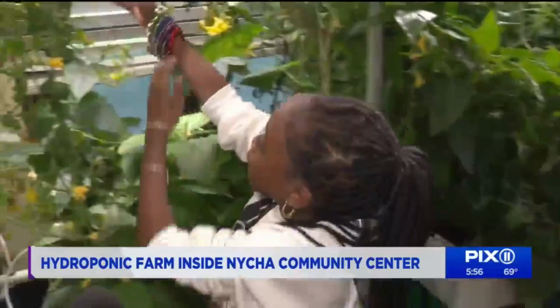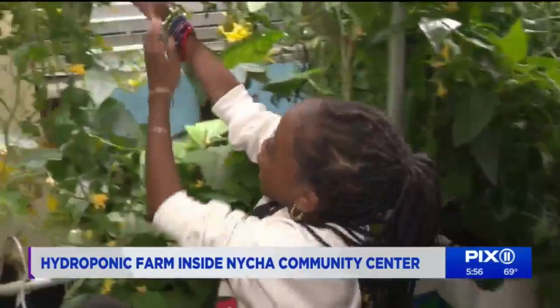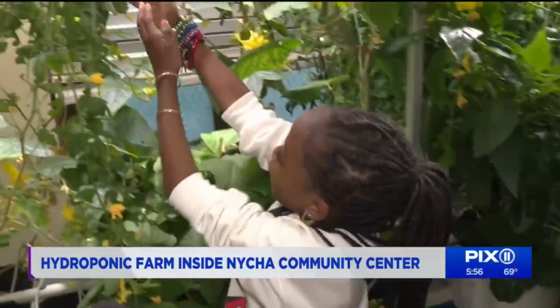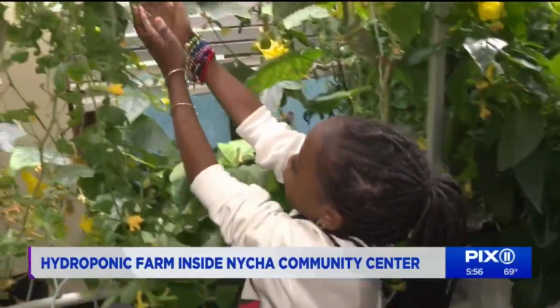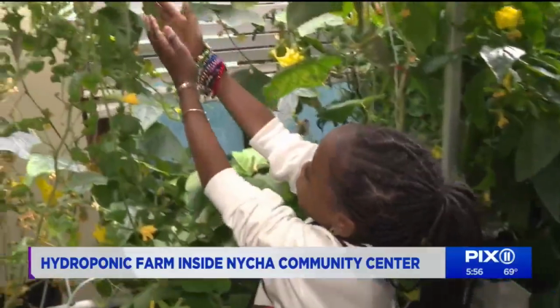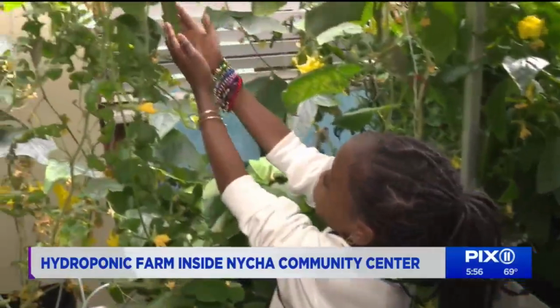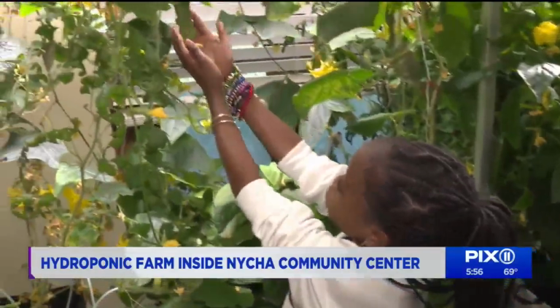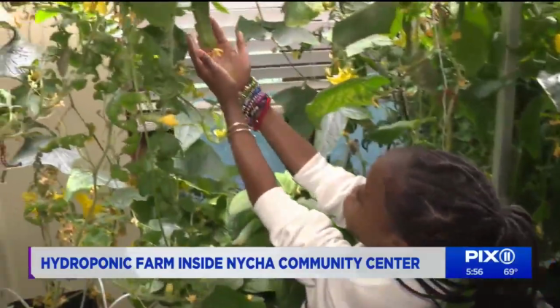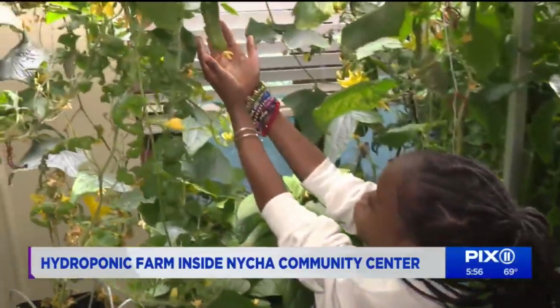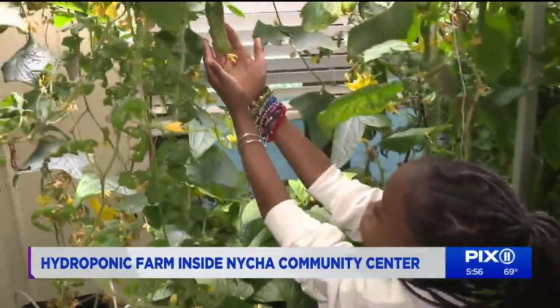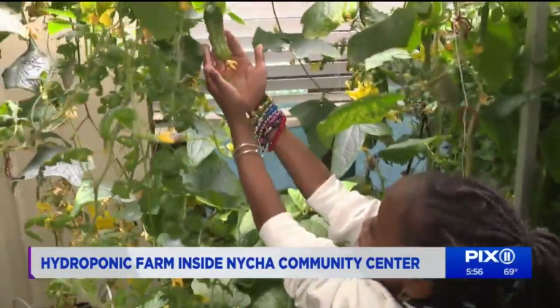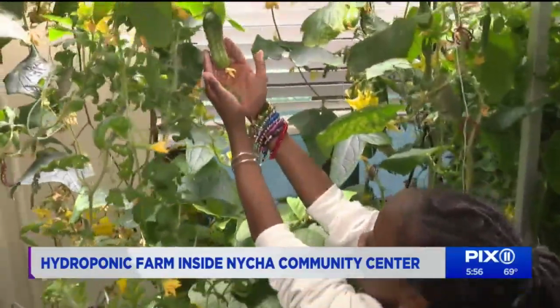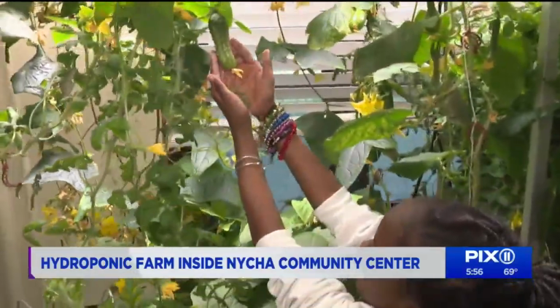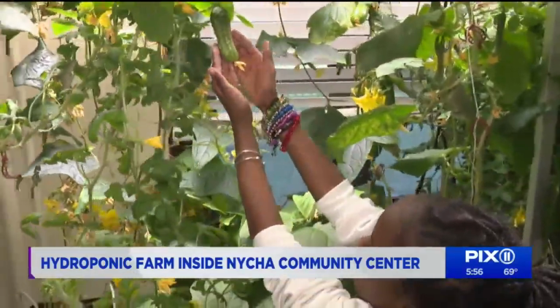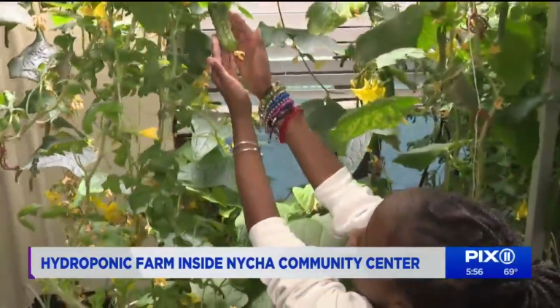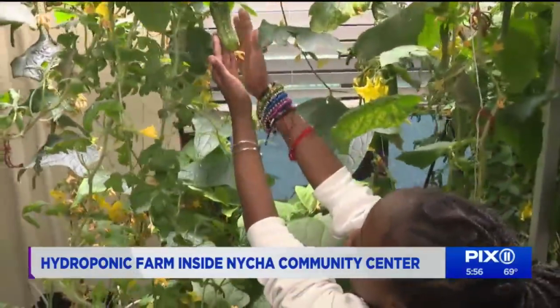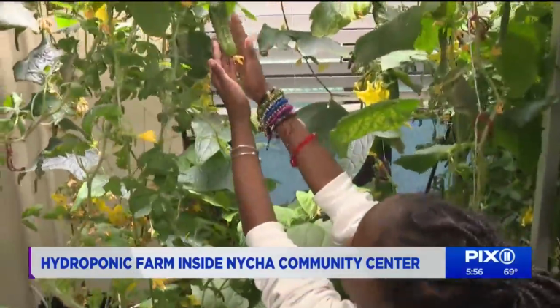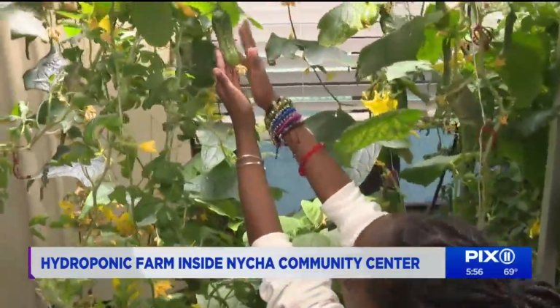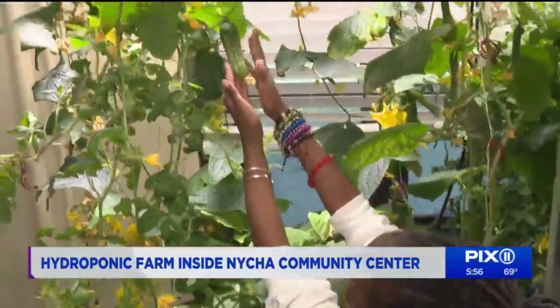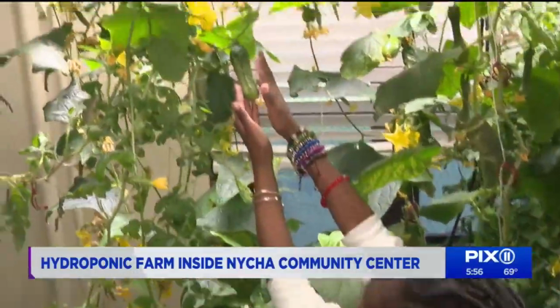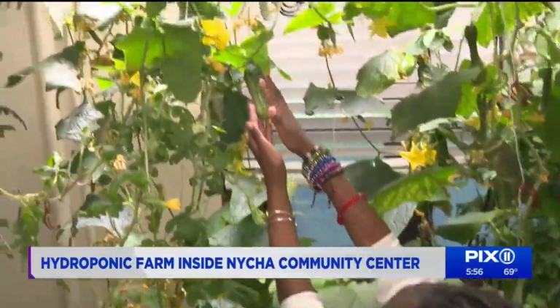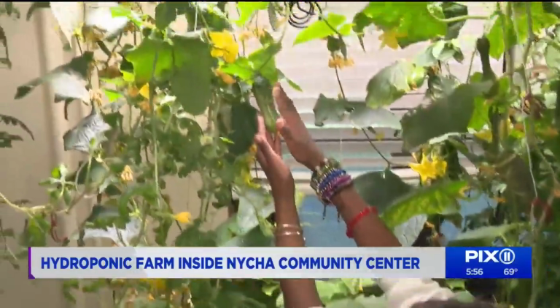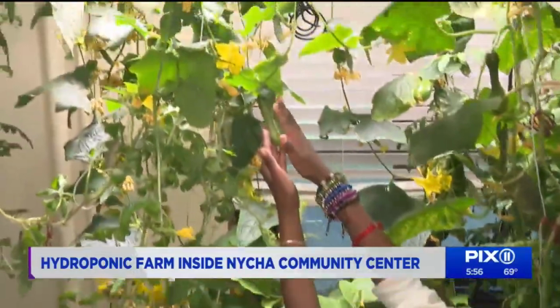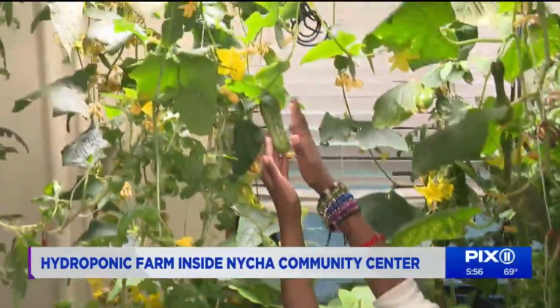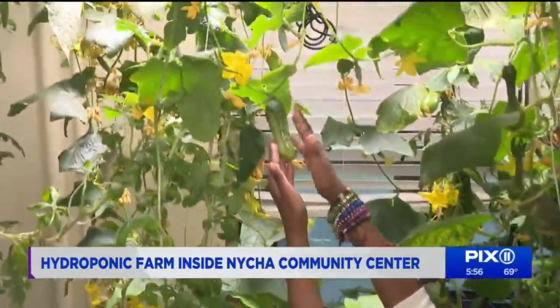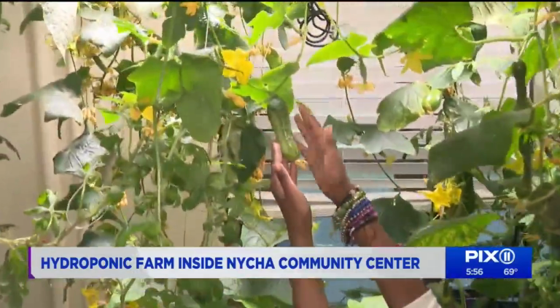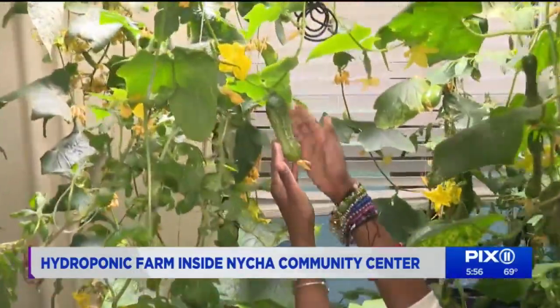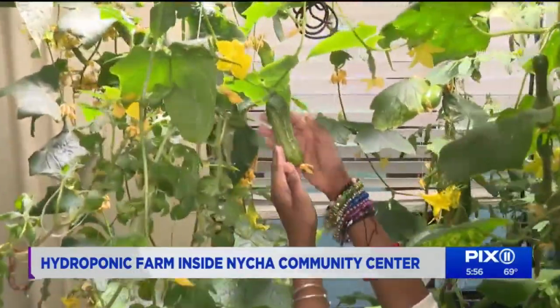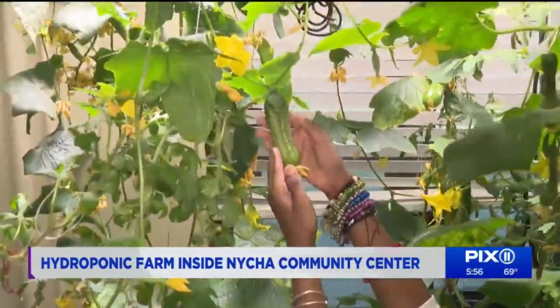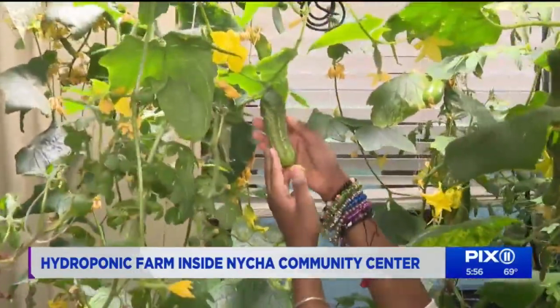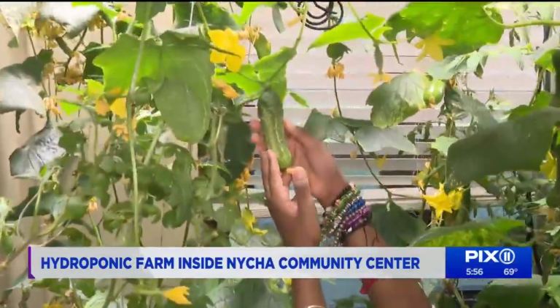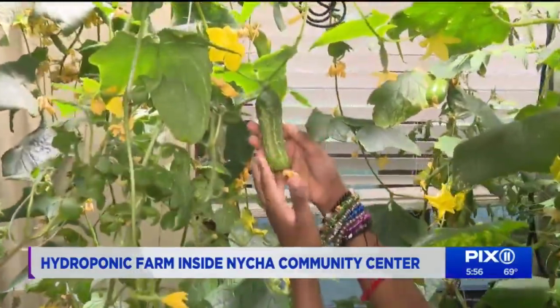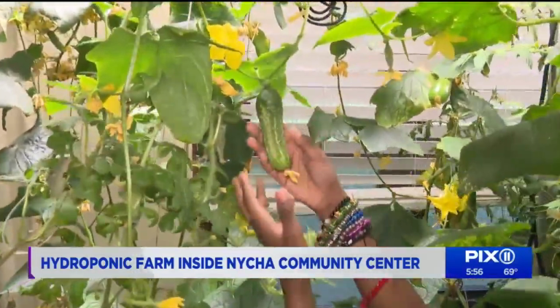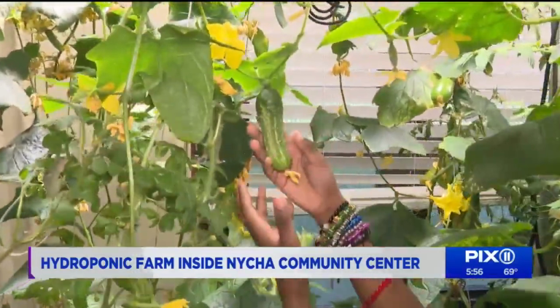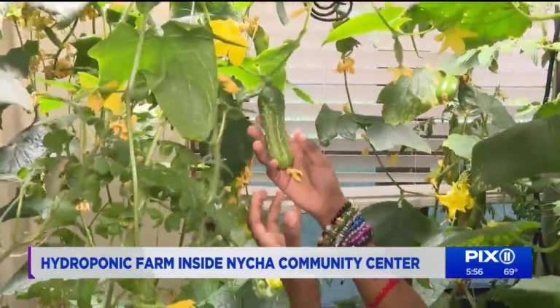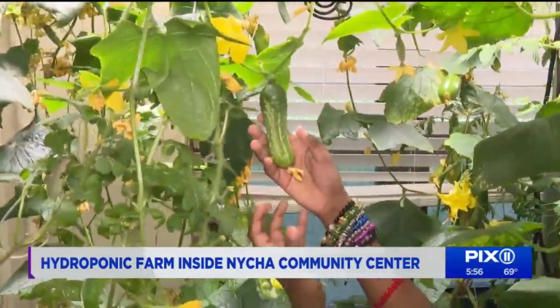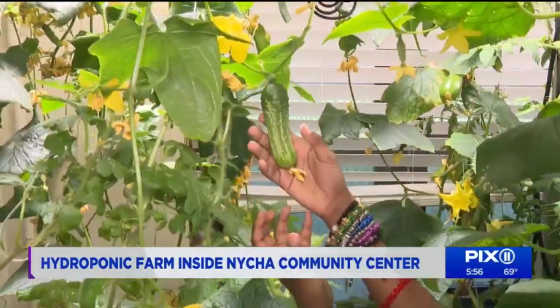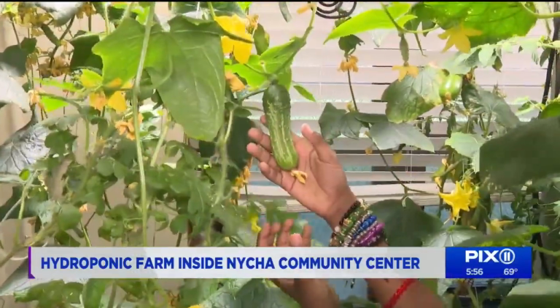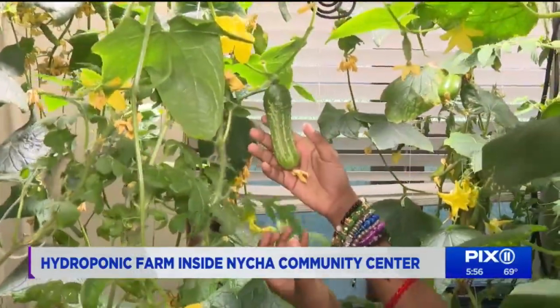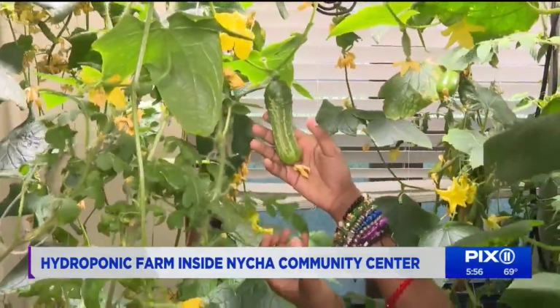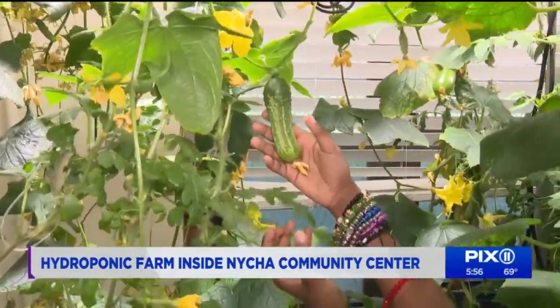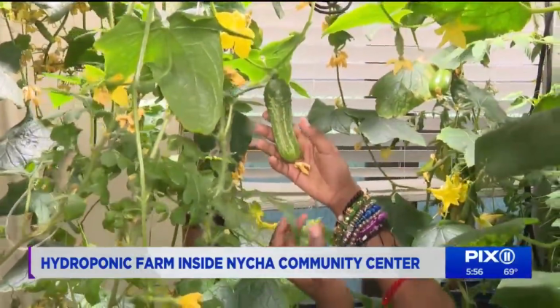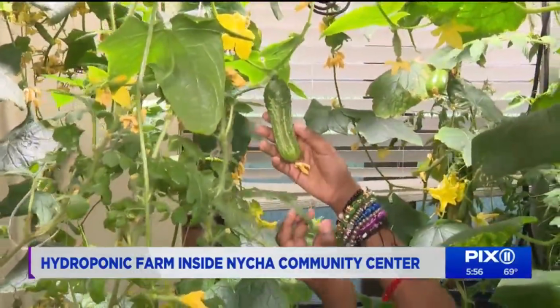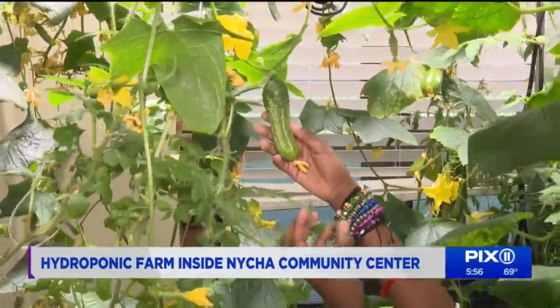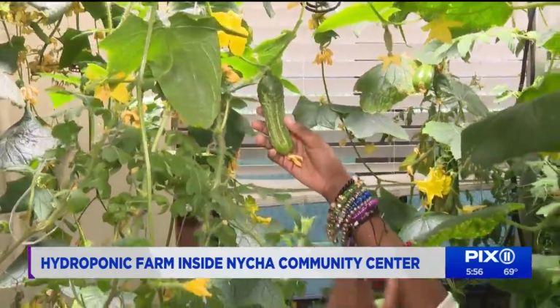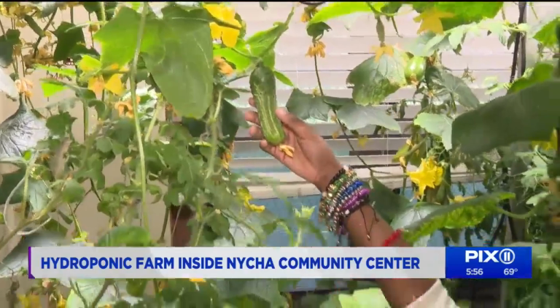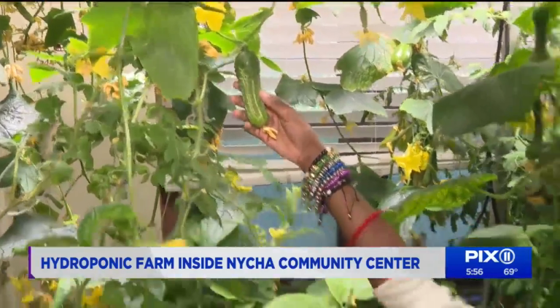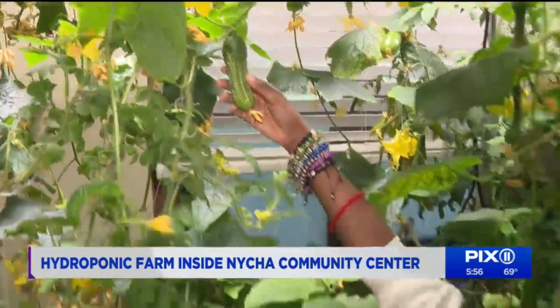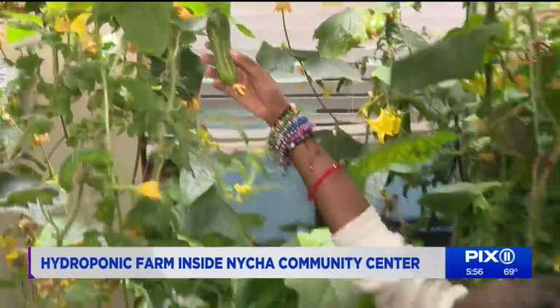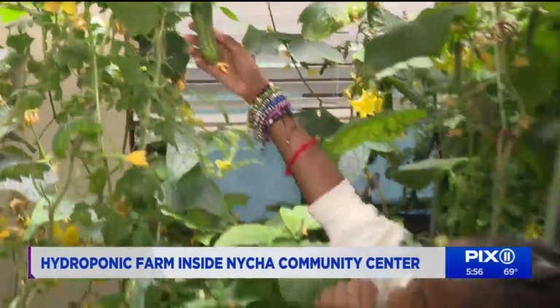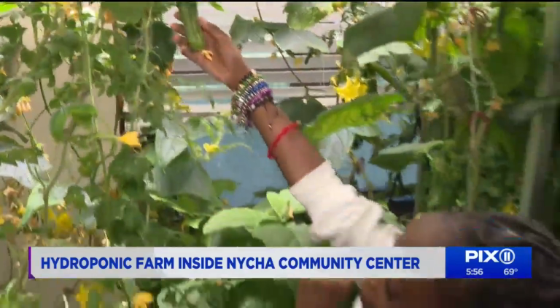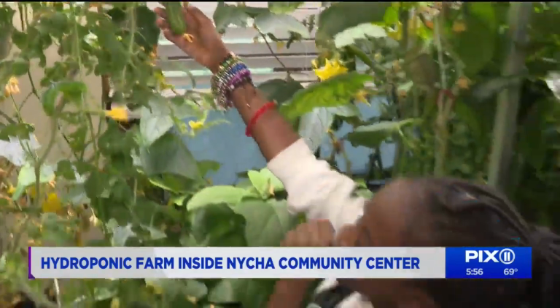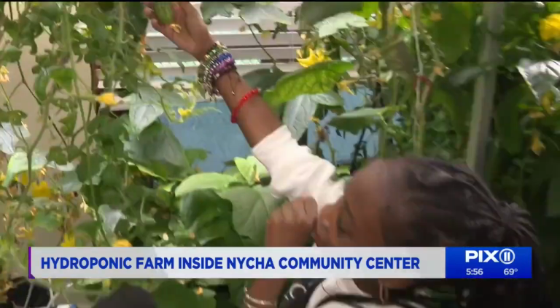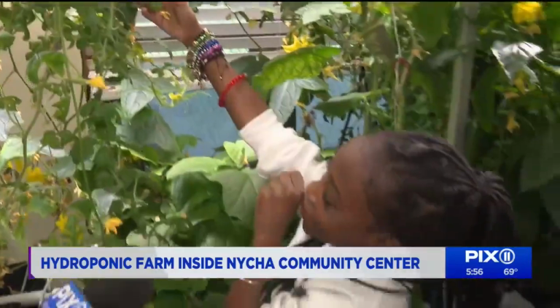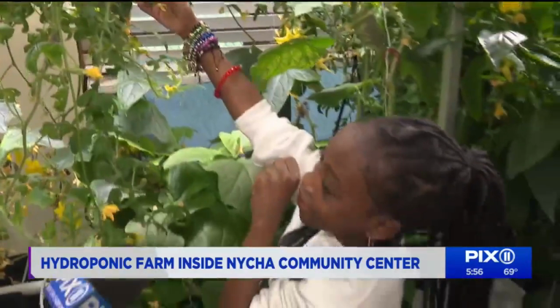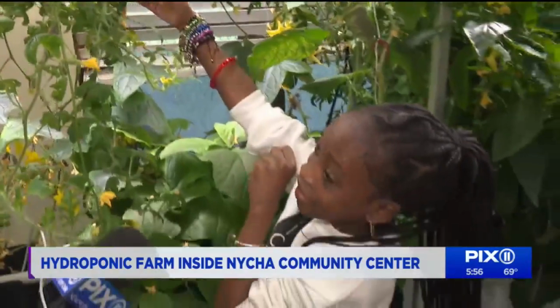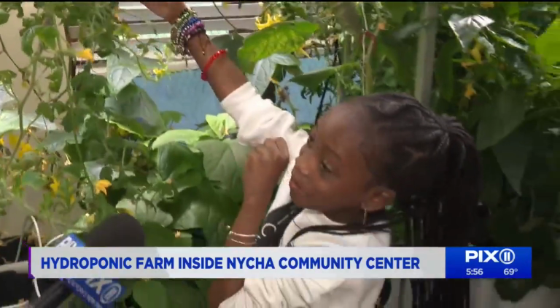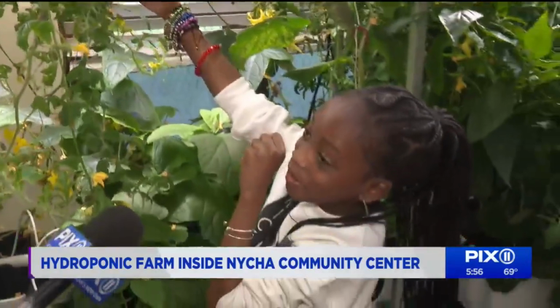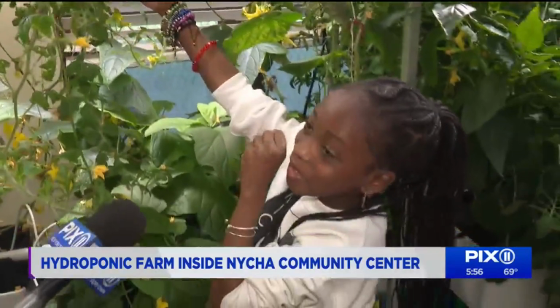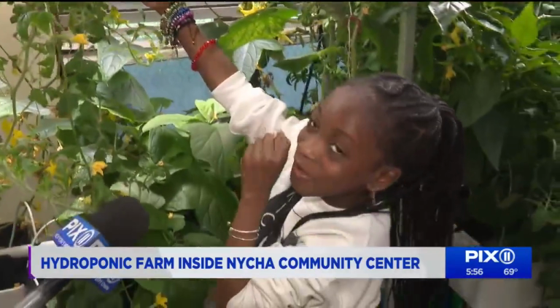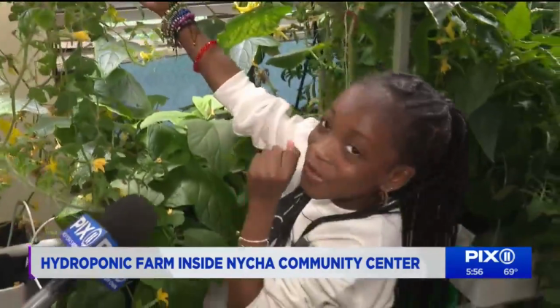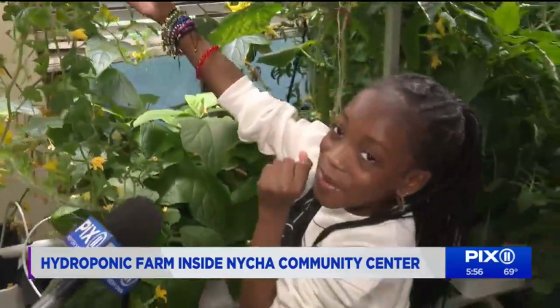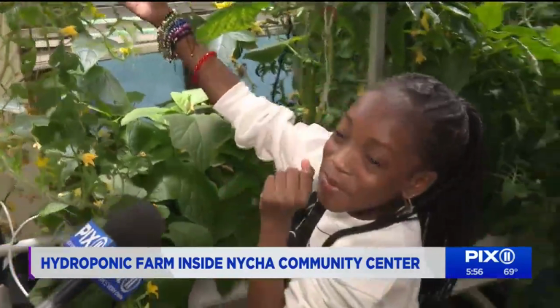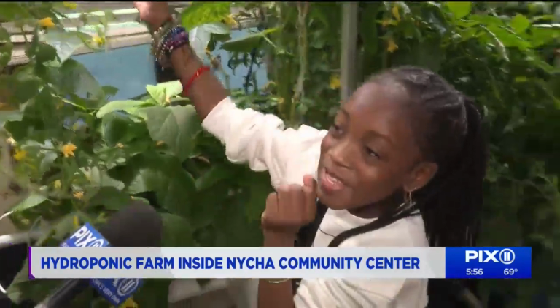We have this little cucumber, but it's a spiky one, so it's going to grow big, and then we get to eat it, and it's going to be so yummy.